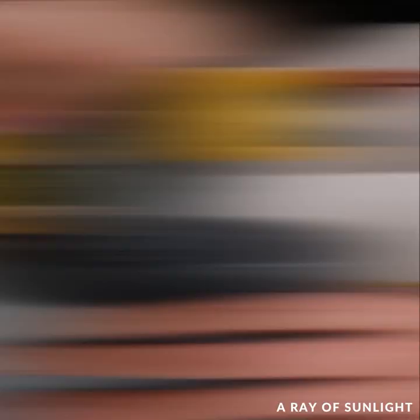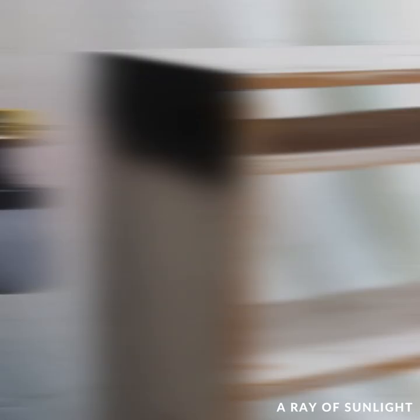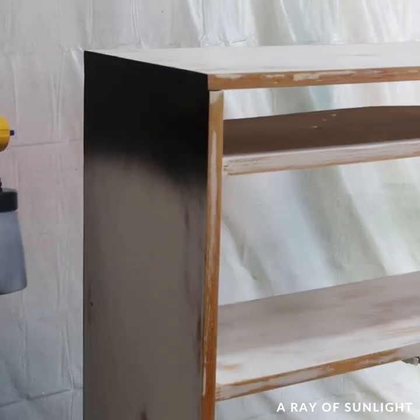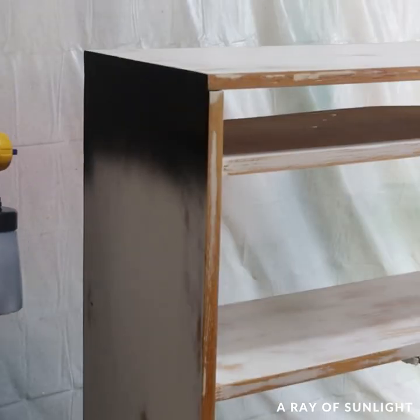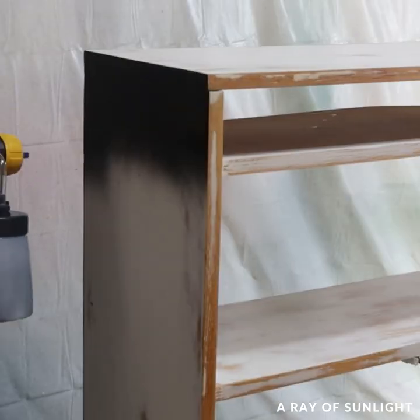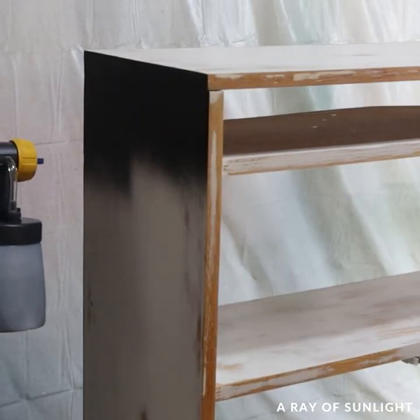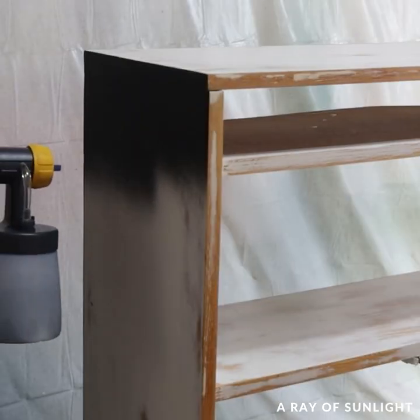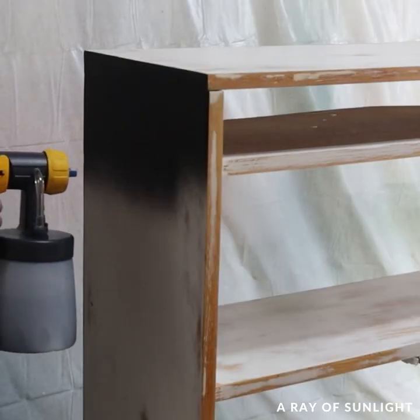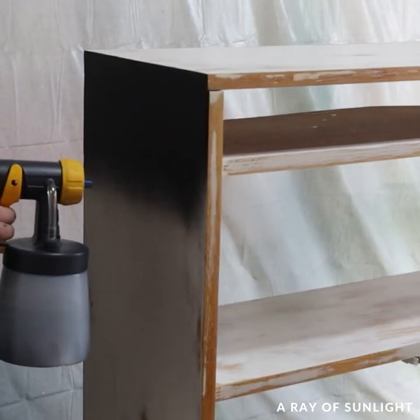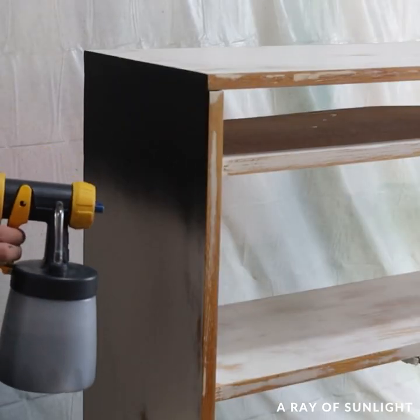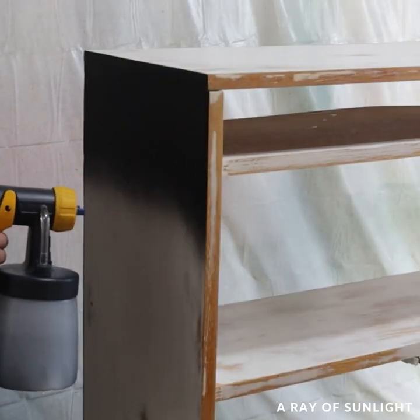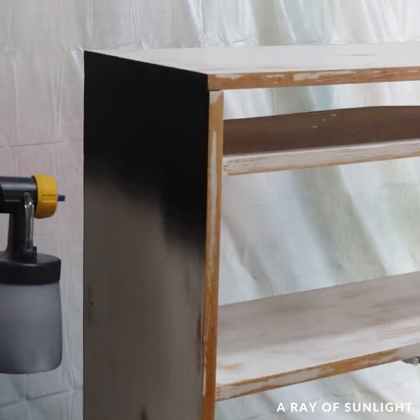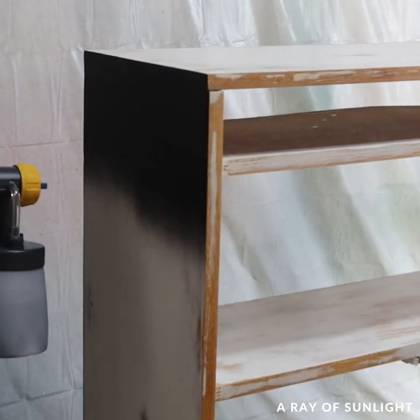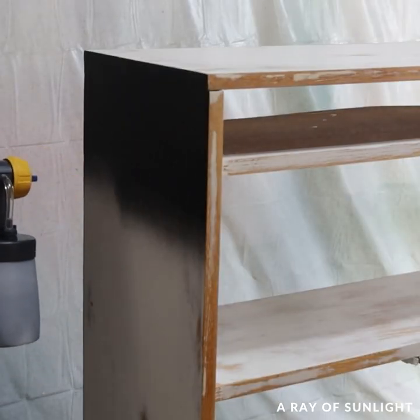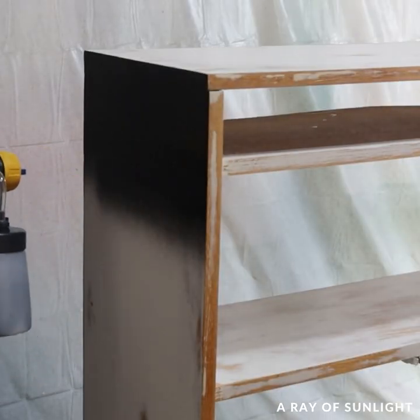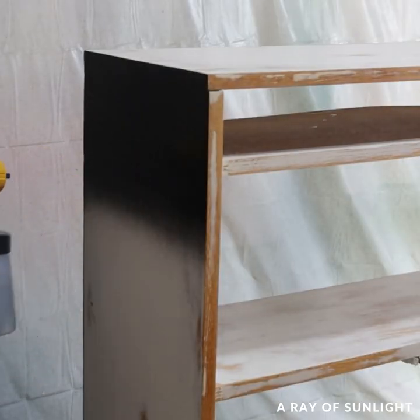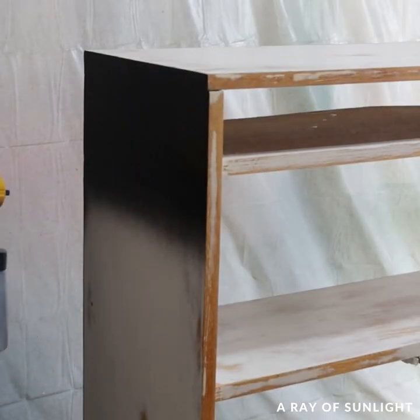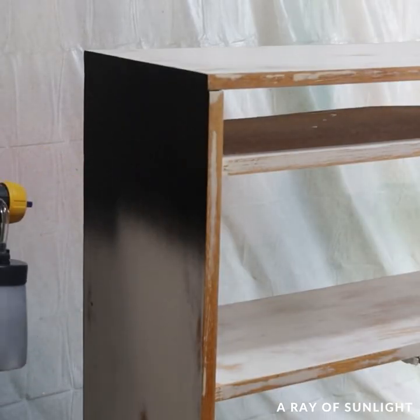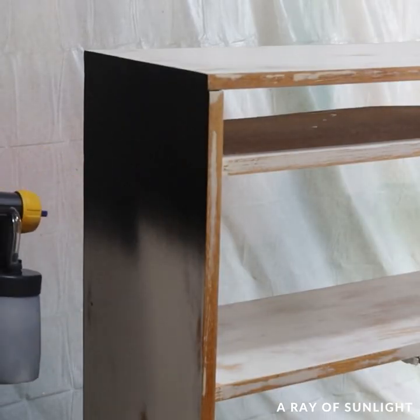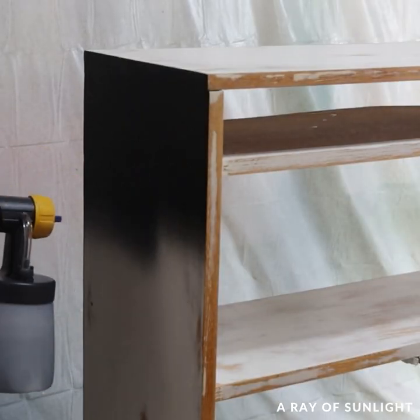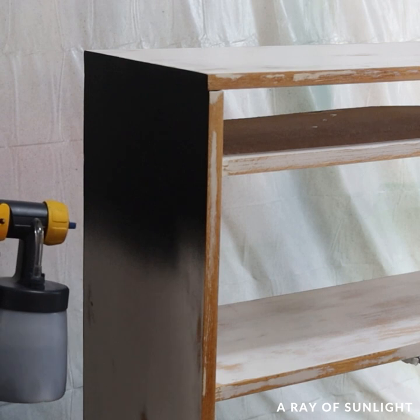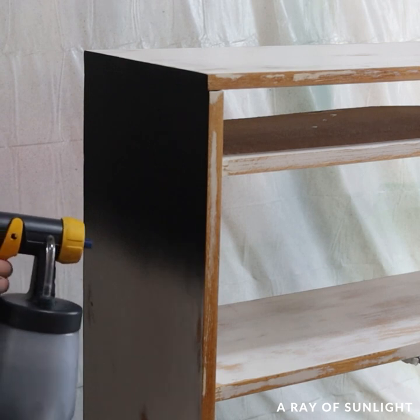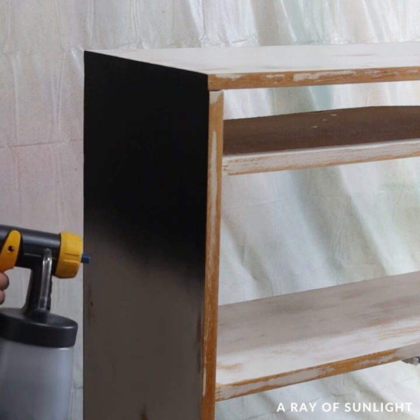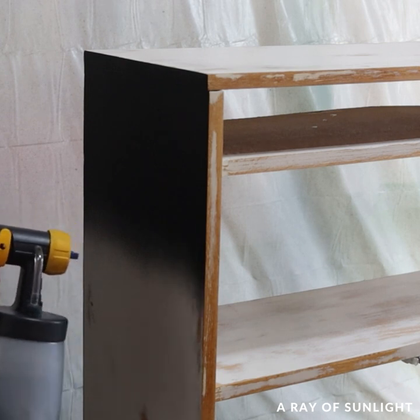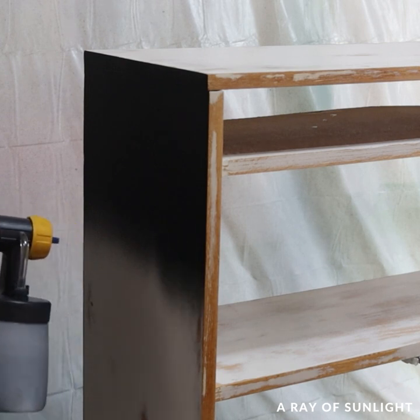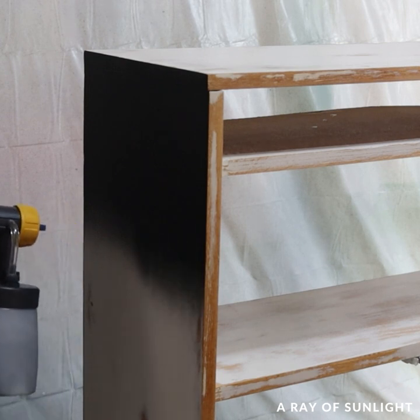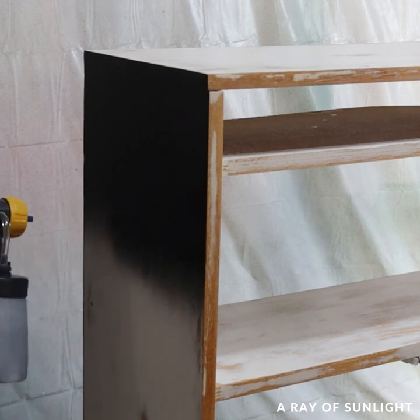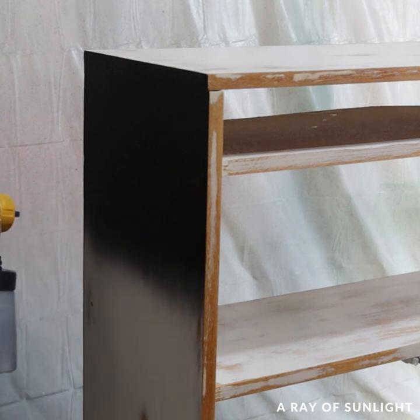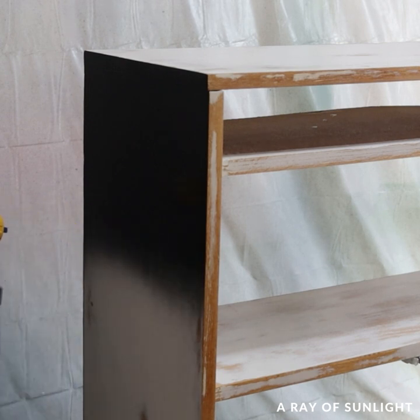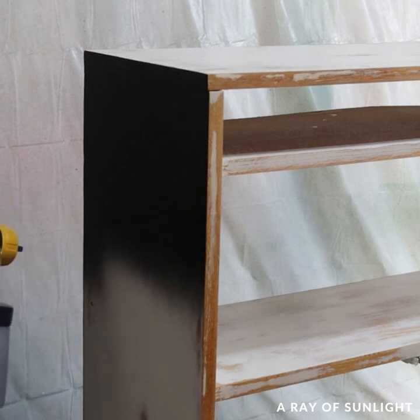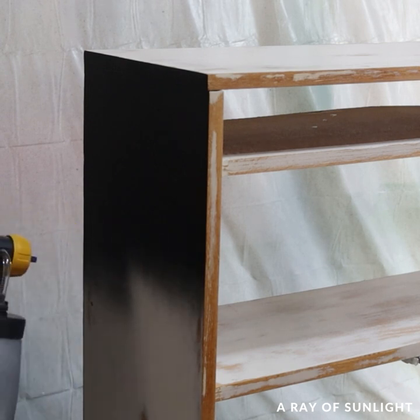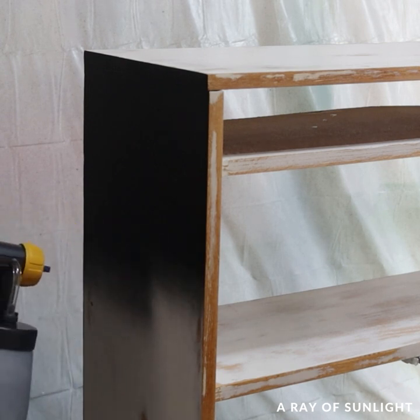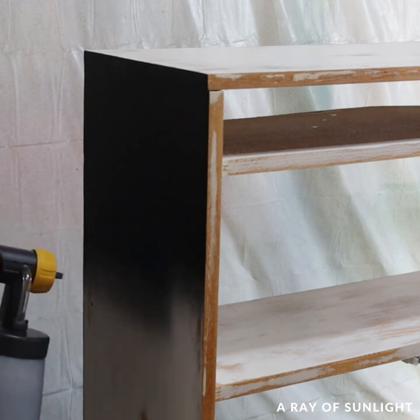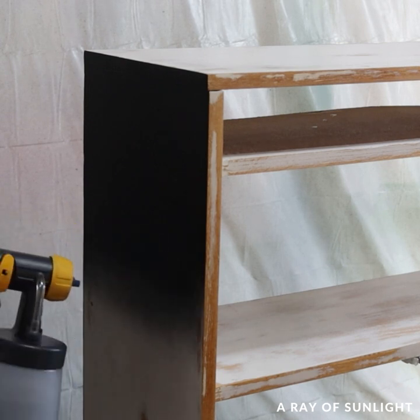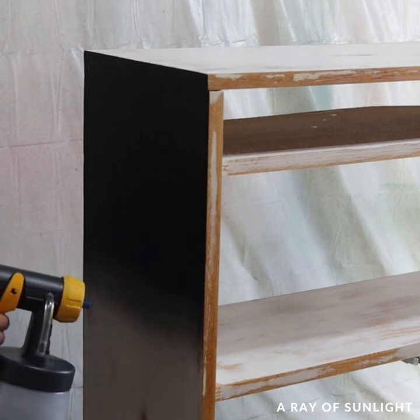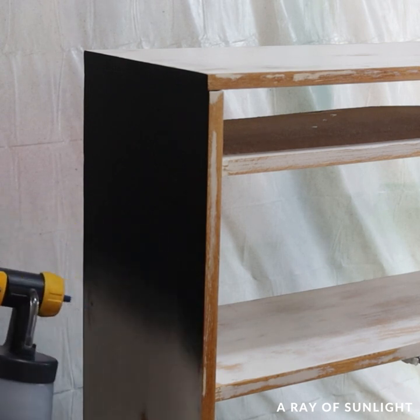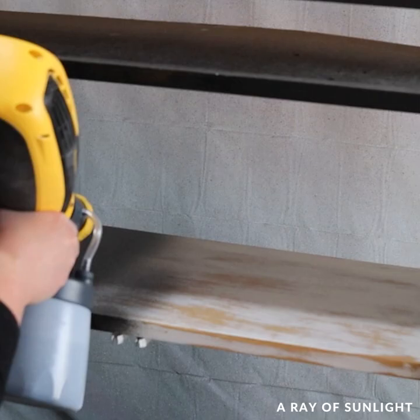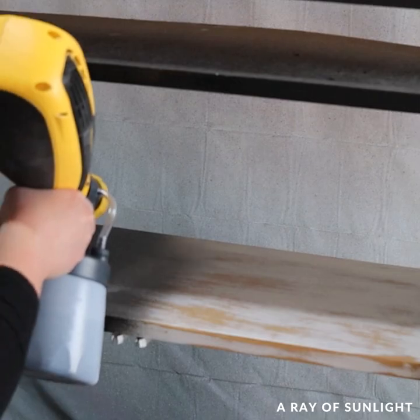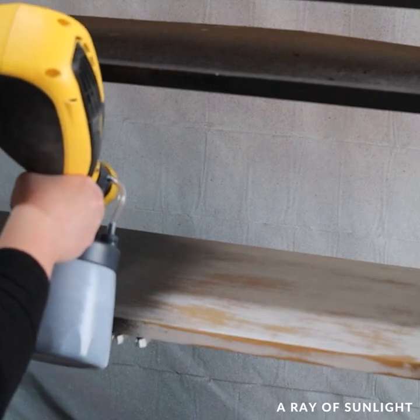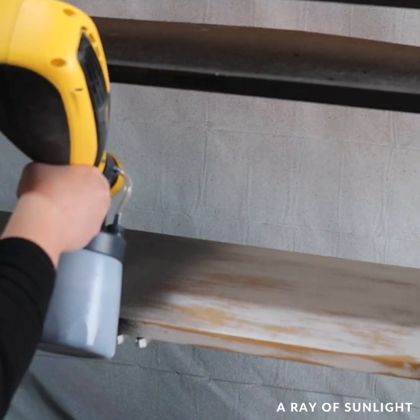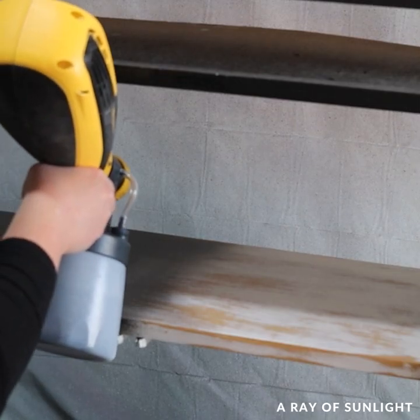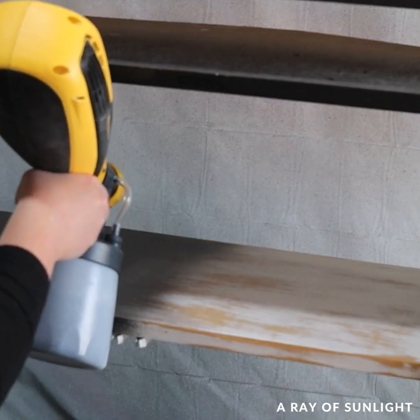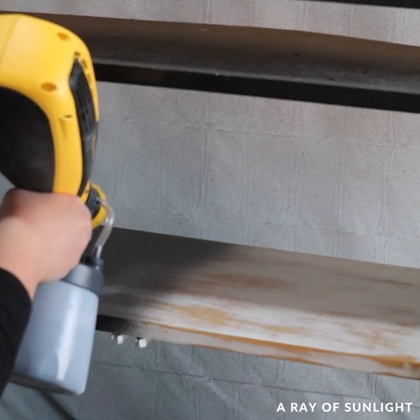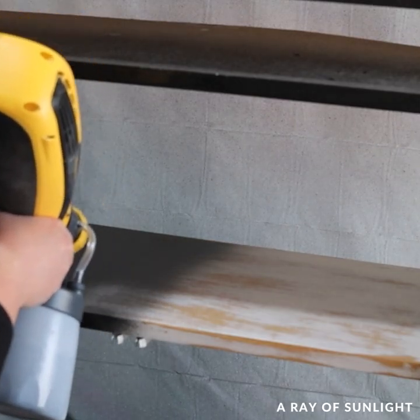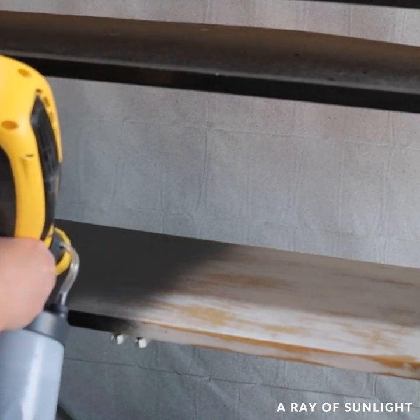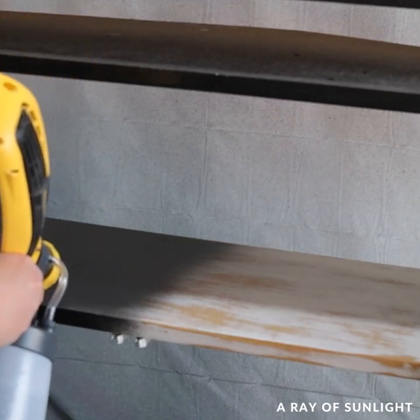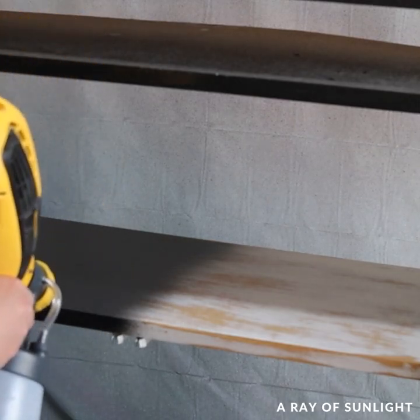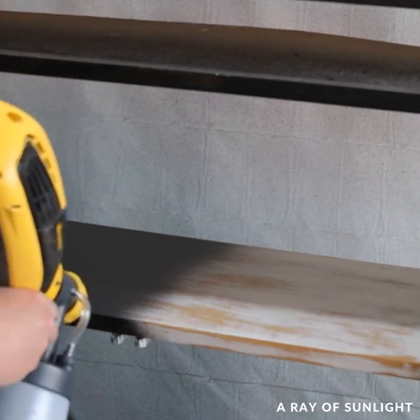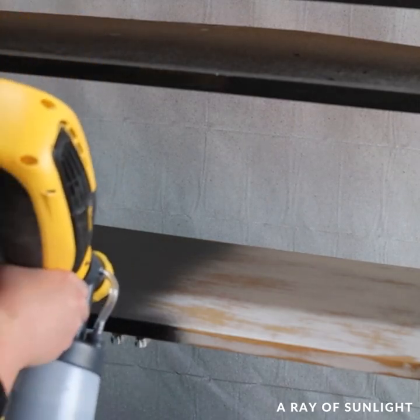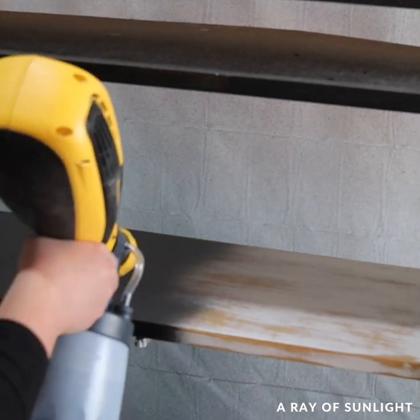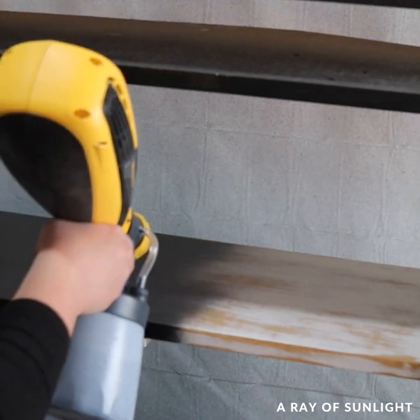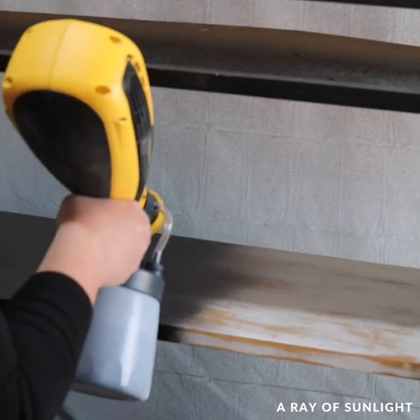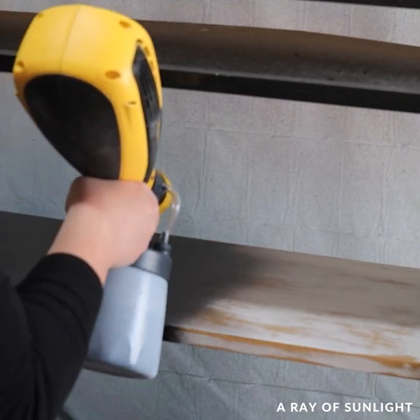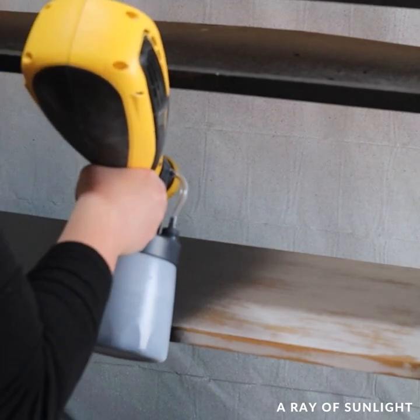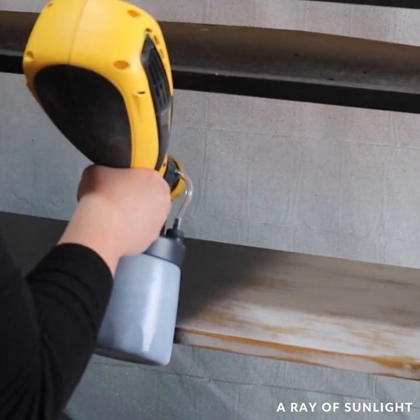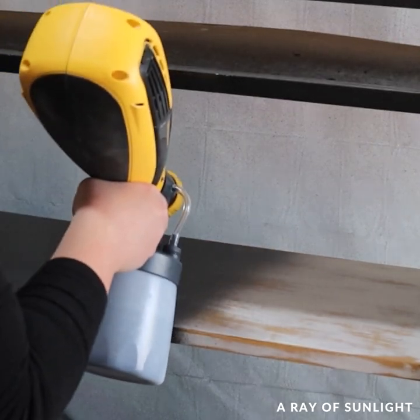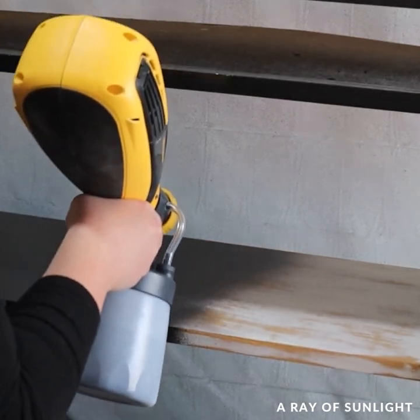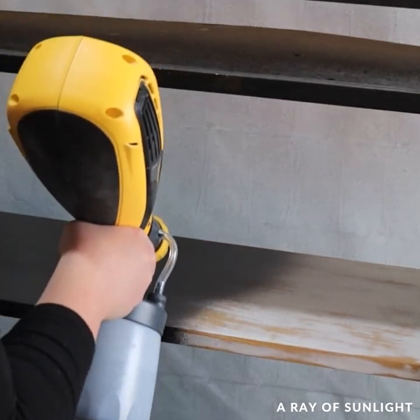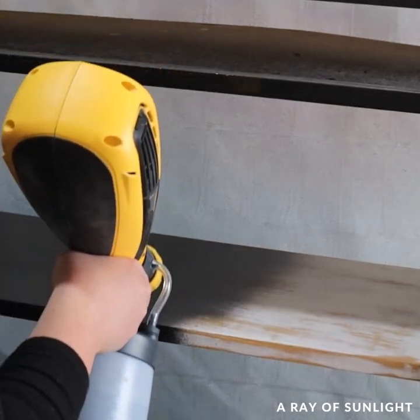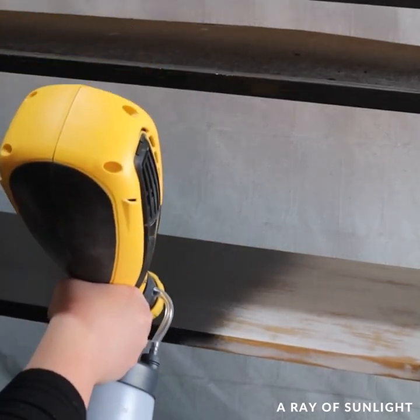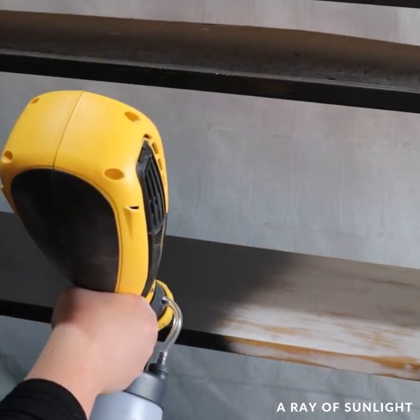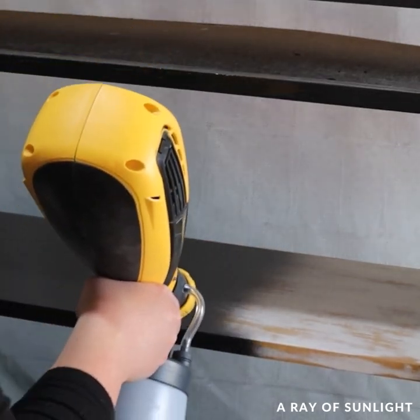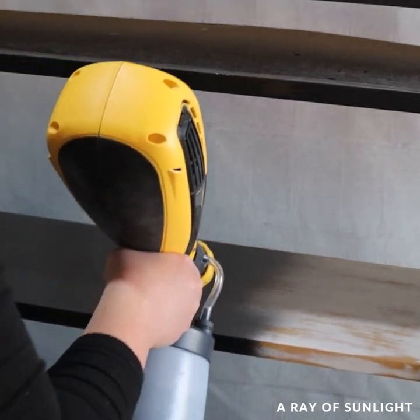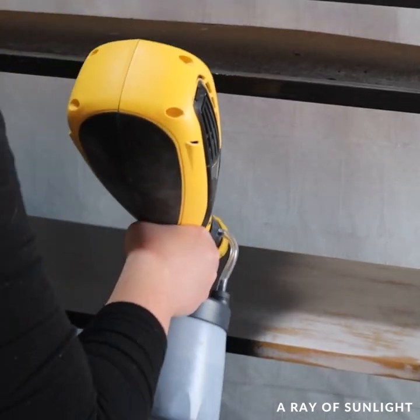Since I sanded half of the old paint off, you would have been able to see all of the raw wood spots compared to the spots with paint still on them.